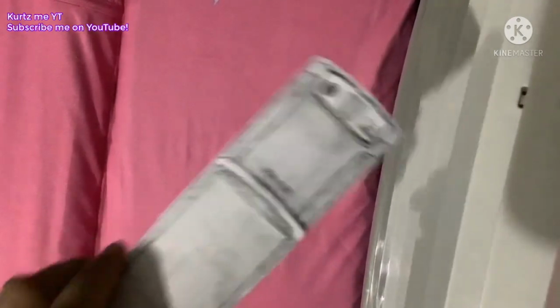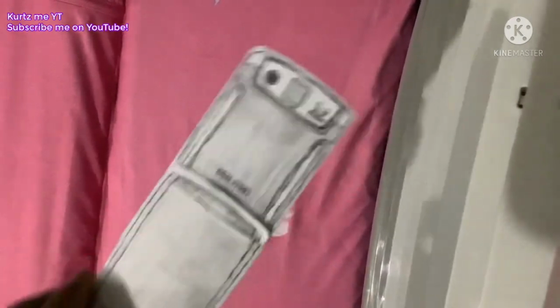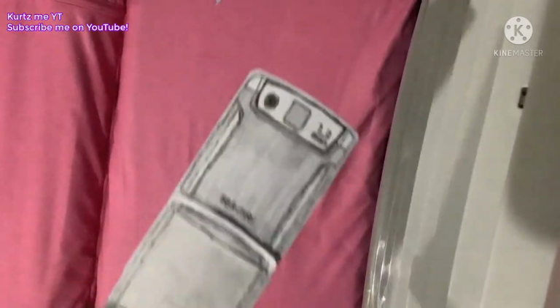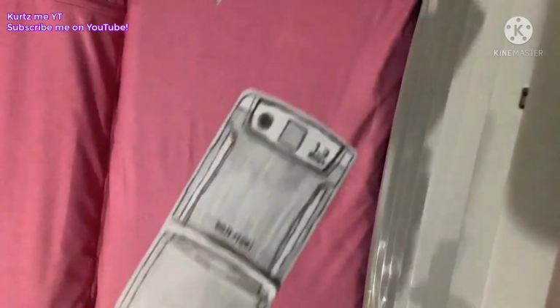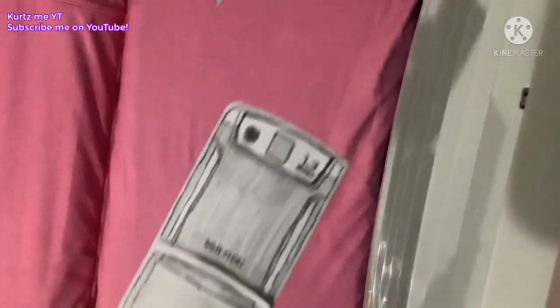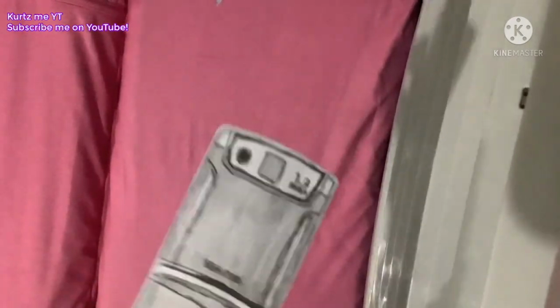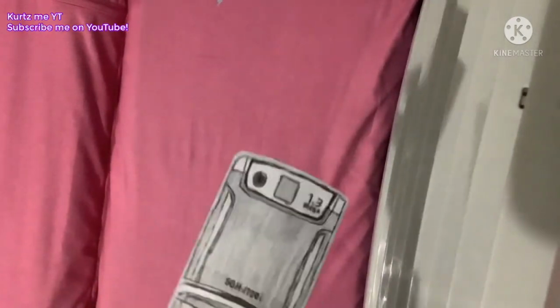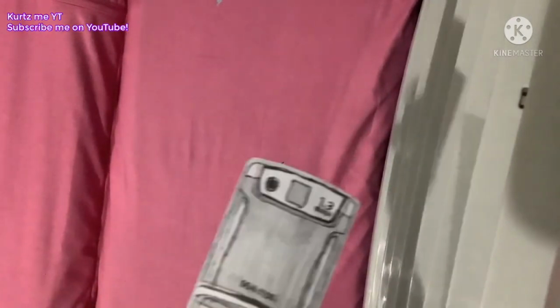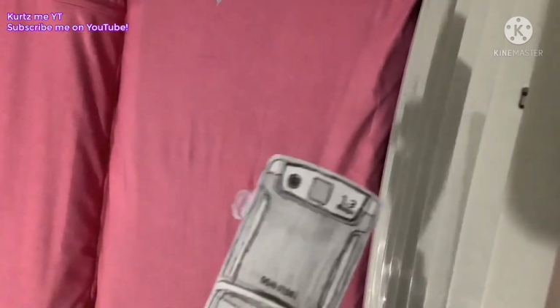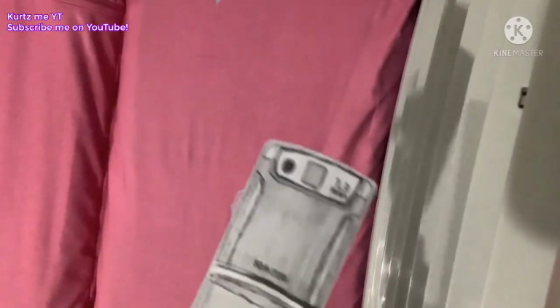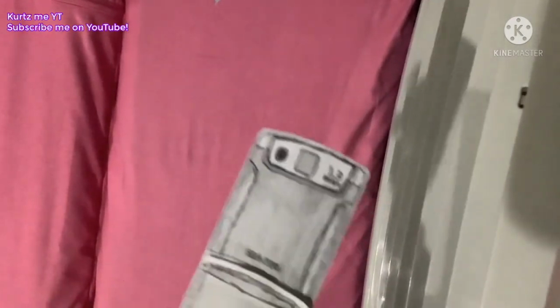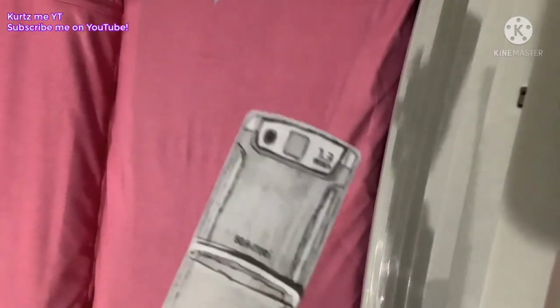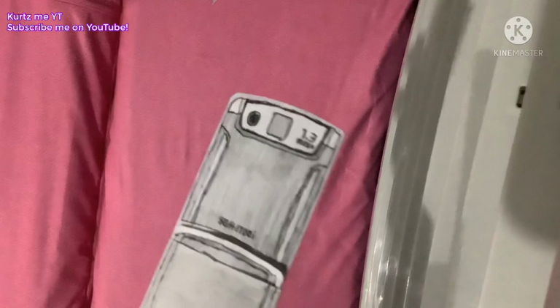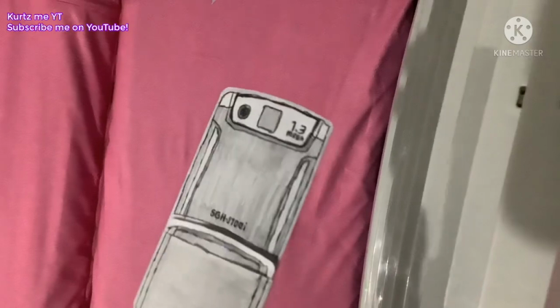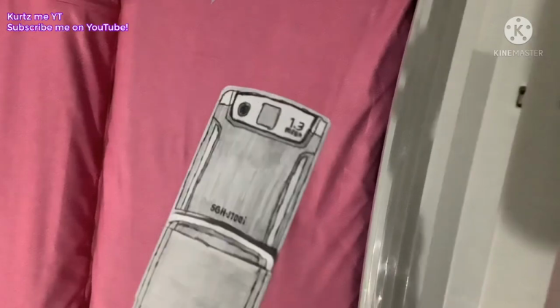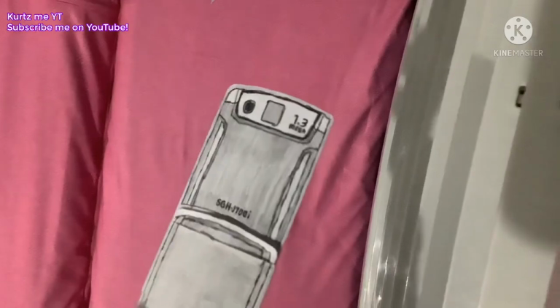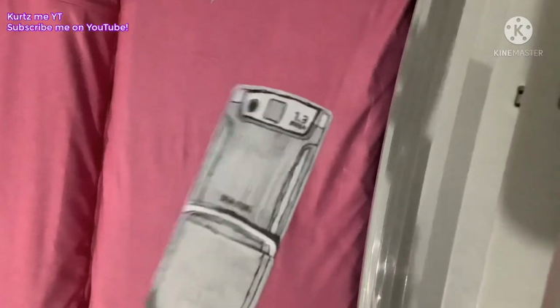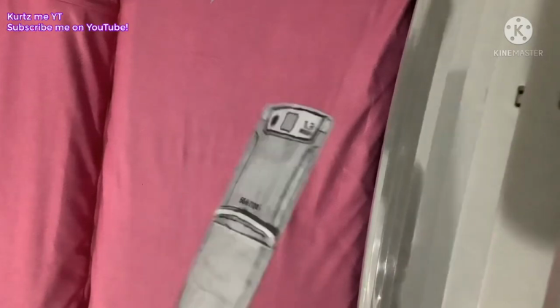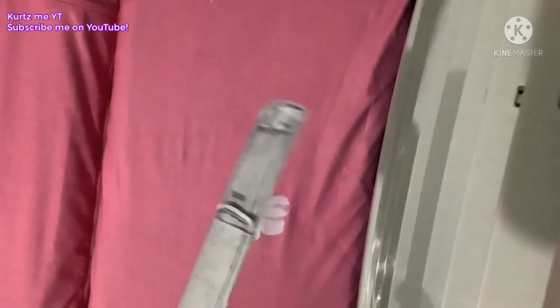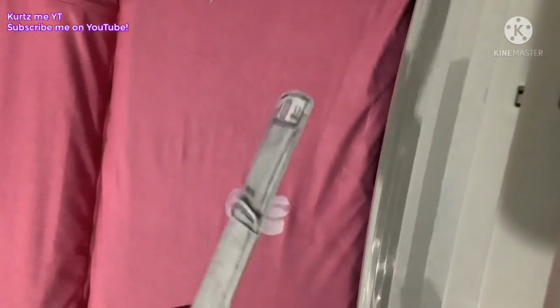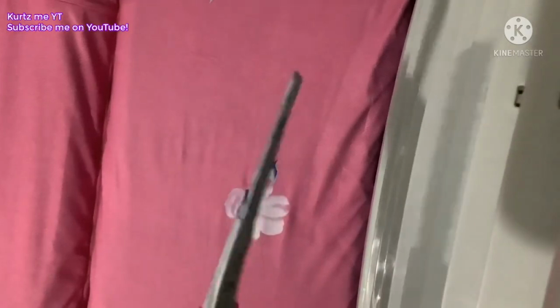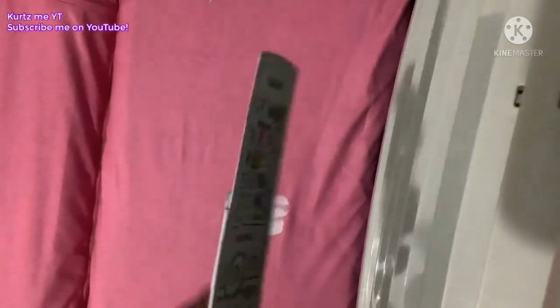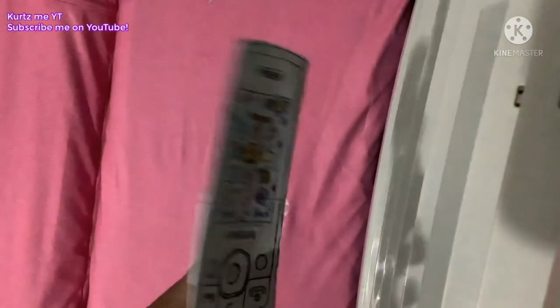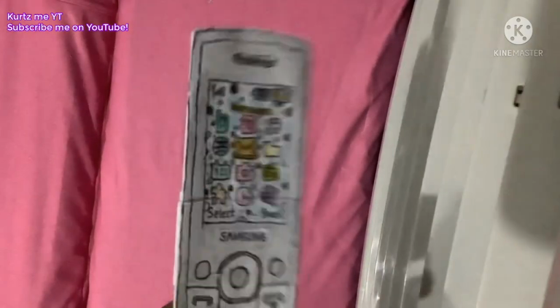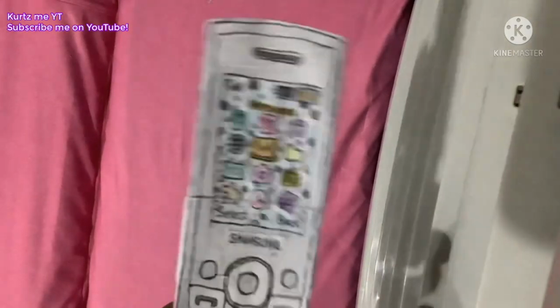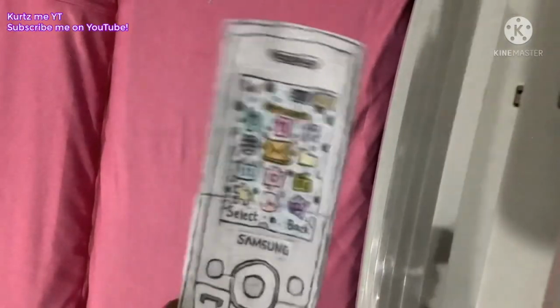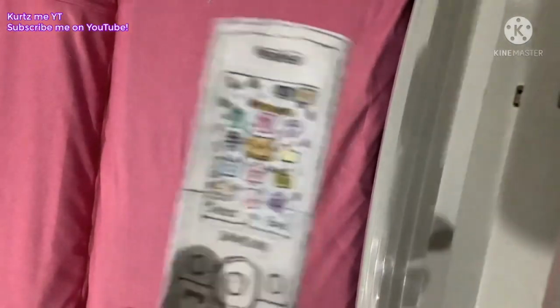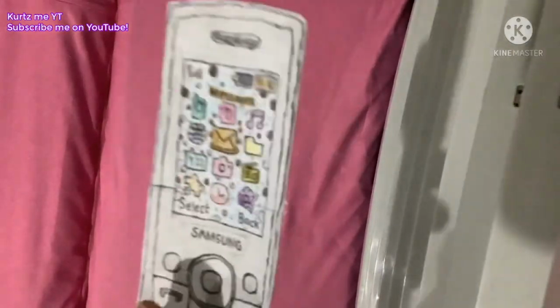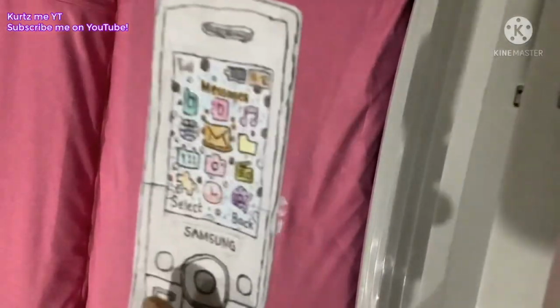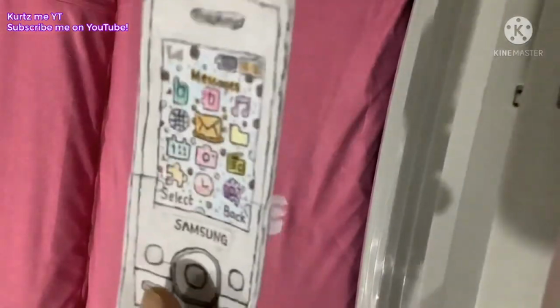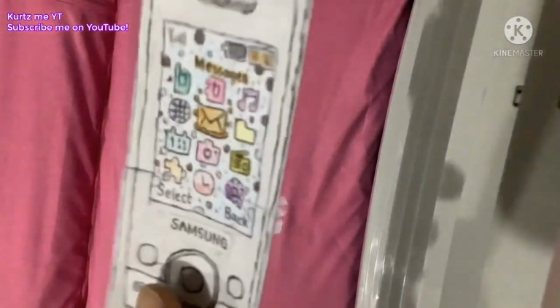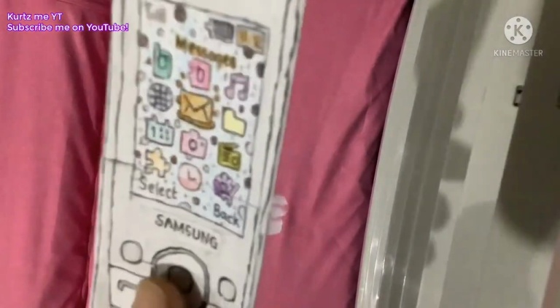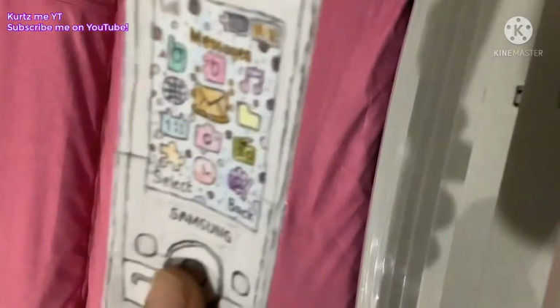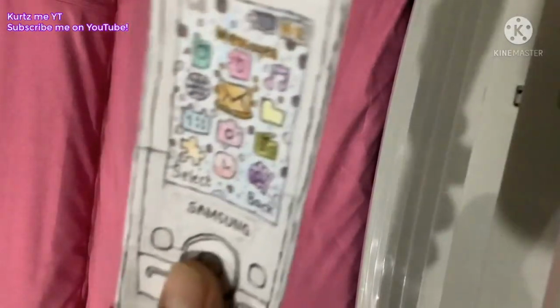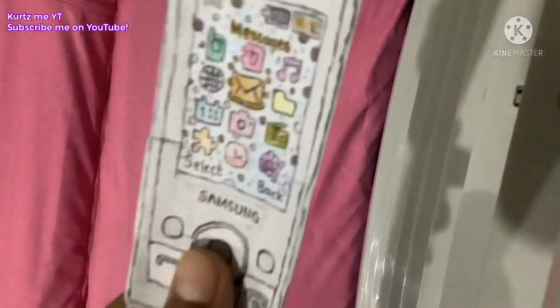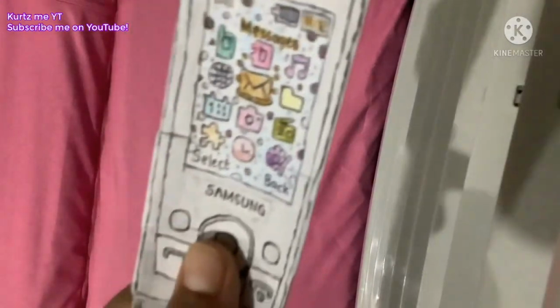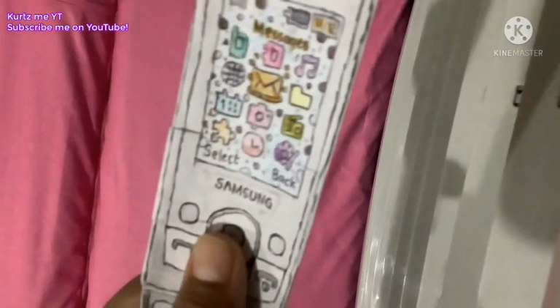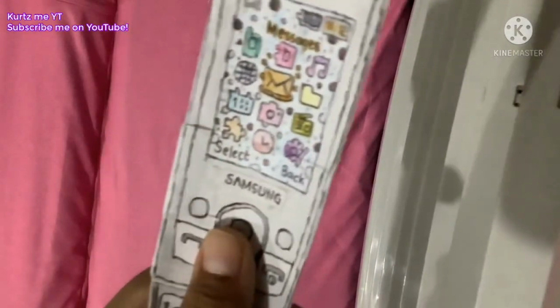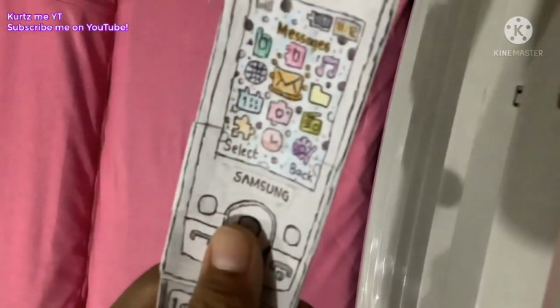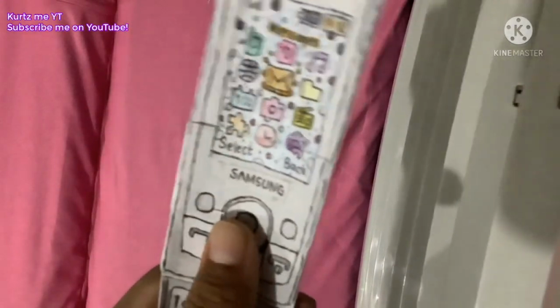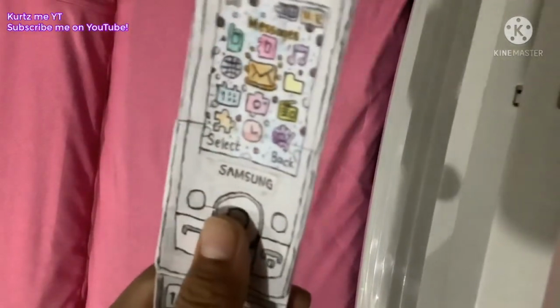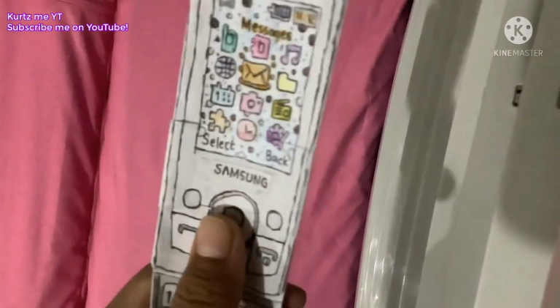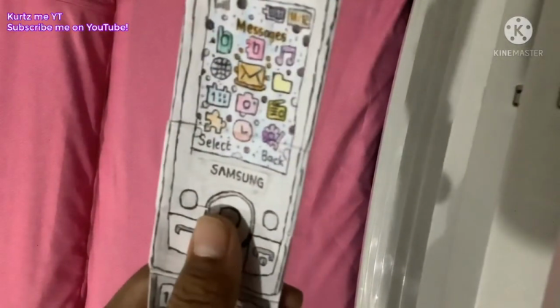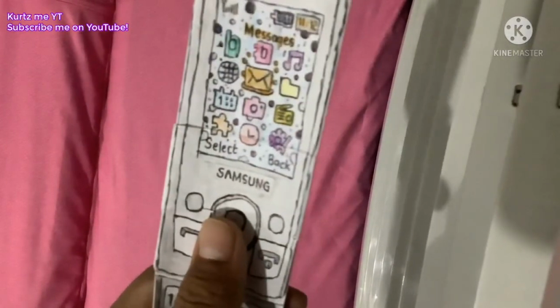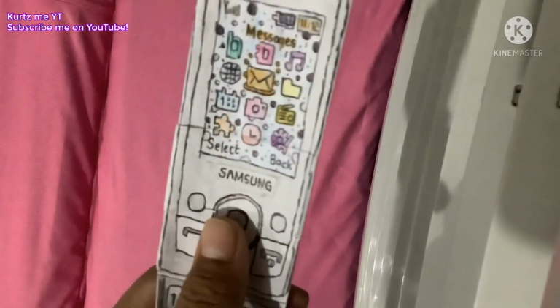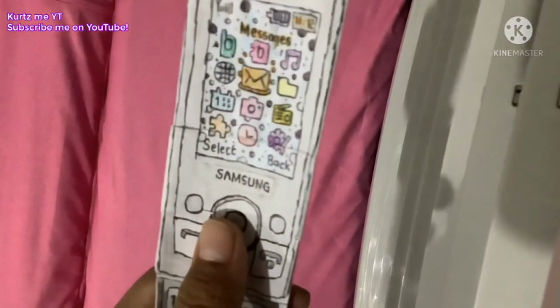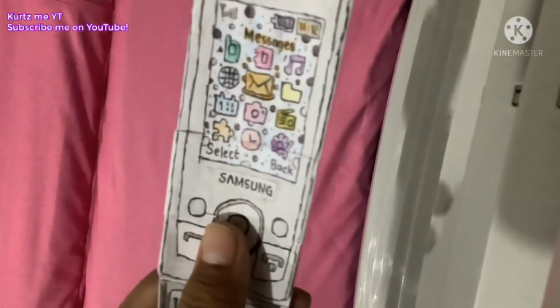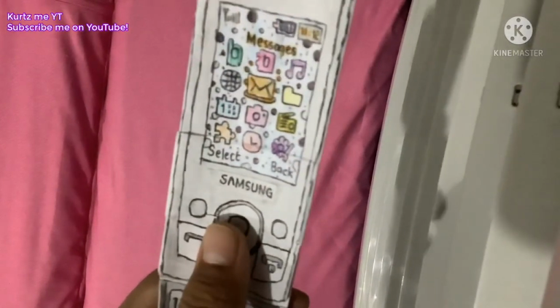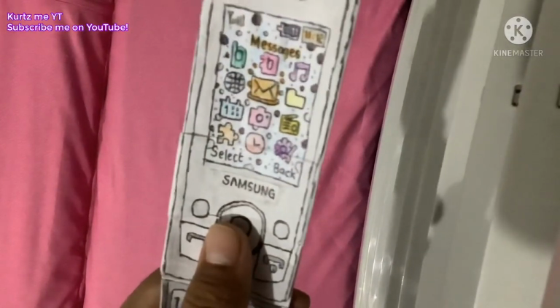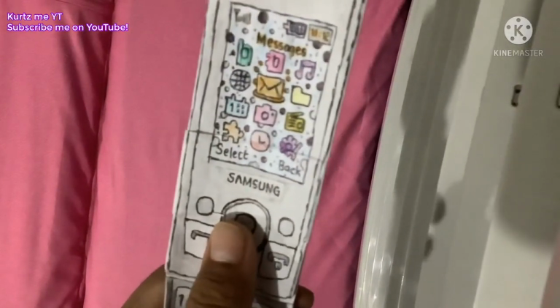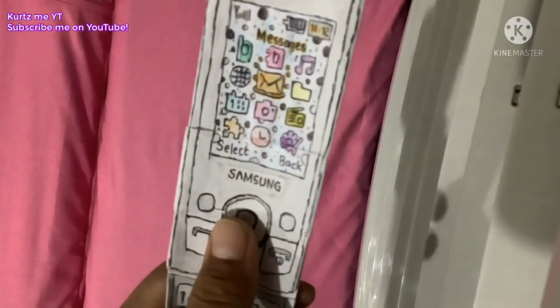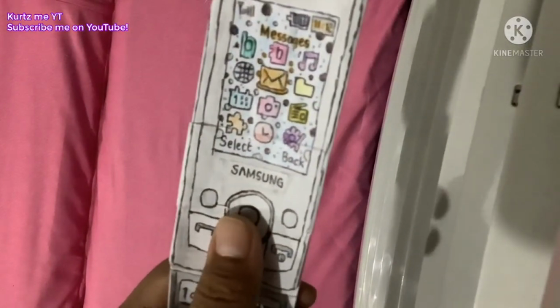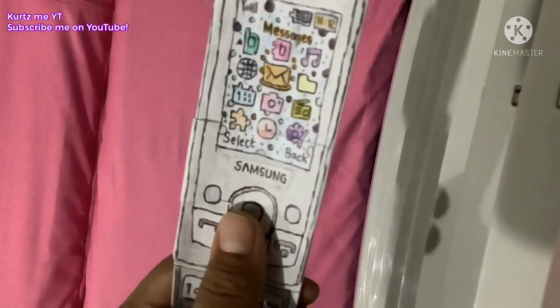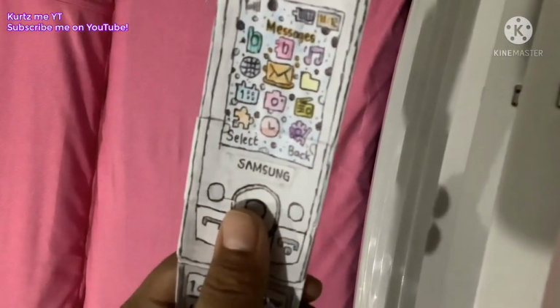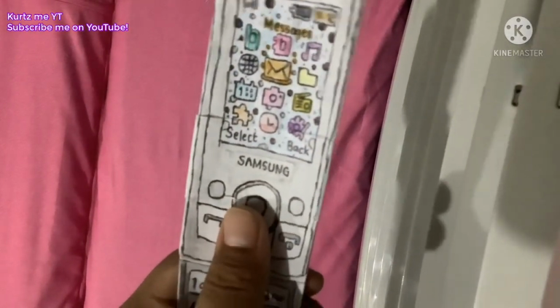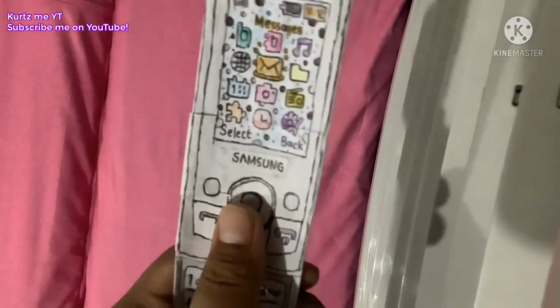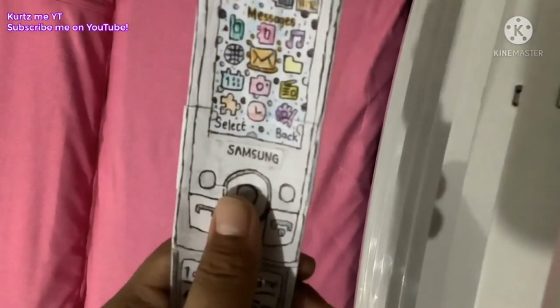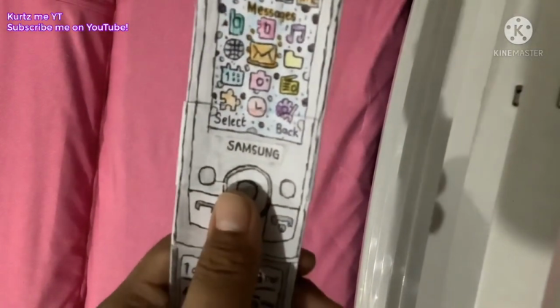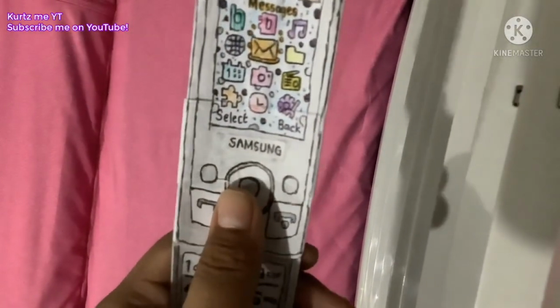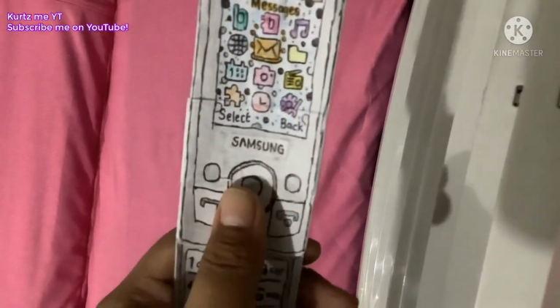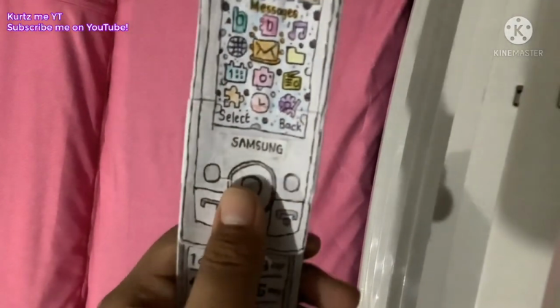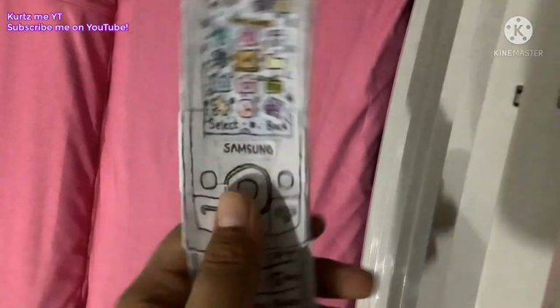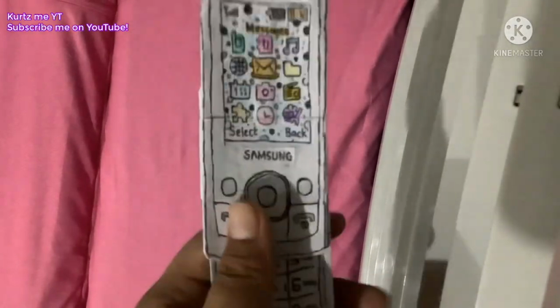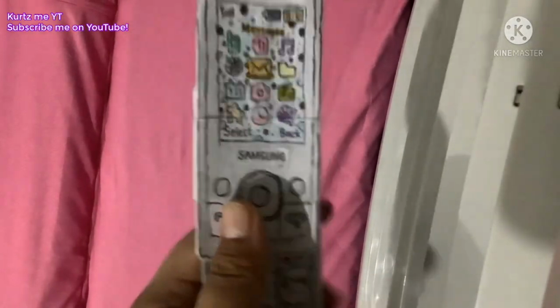It's a 1.3 megapixel camera. We're showing these — this is just a small look. We're going to turn it on.